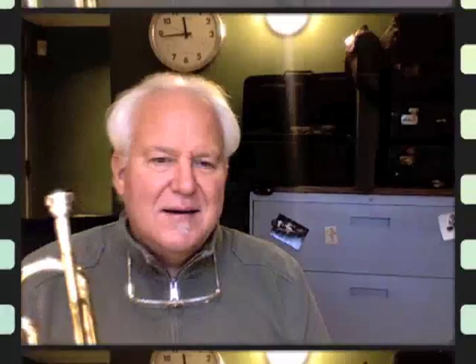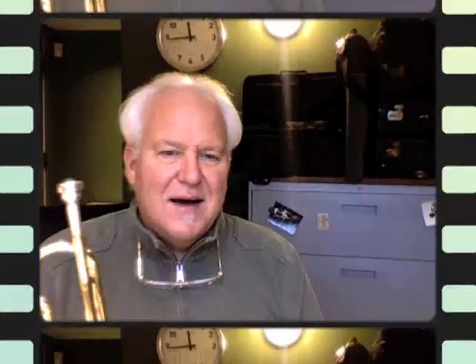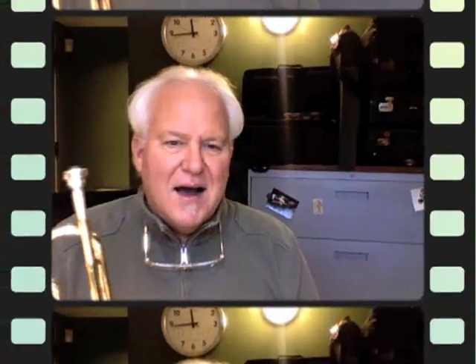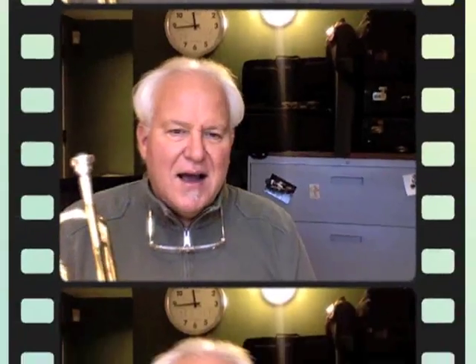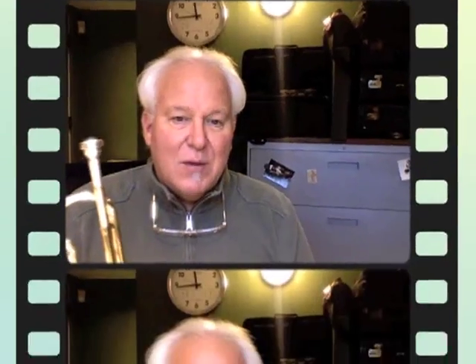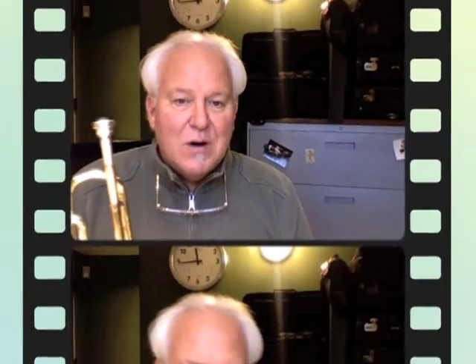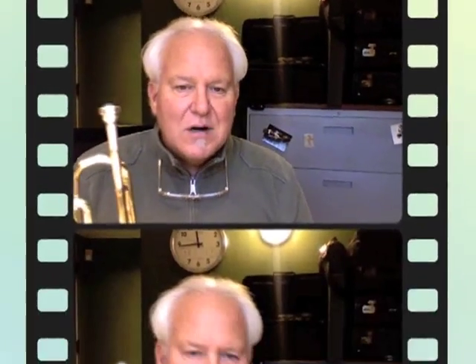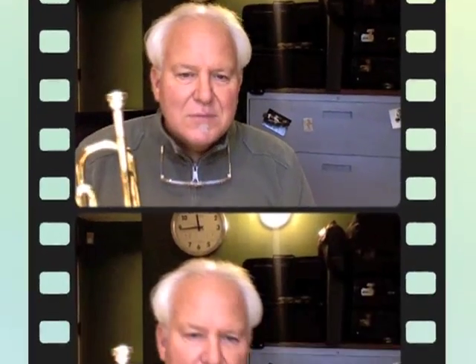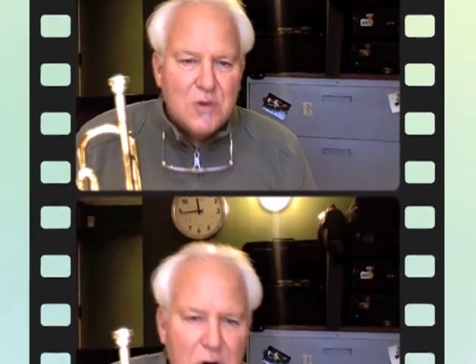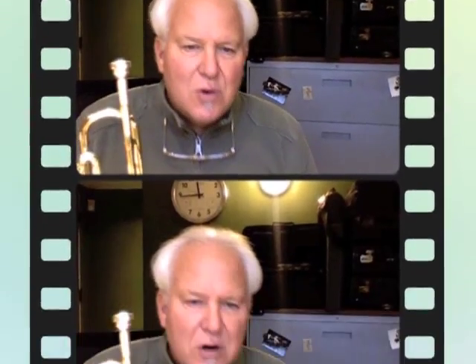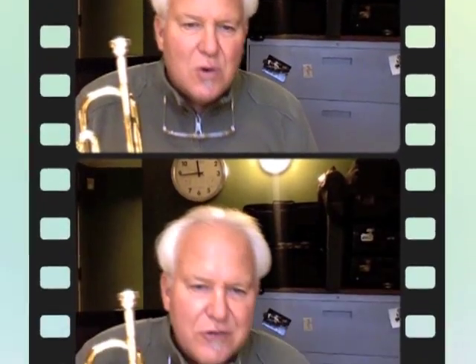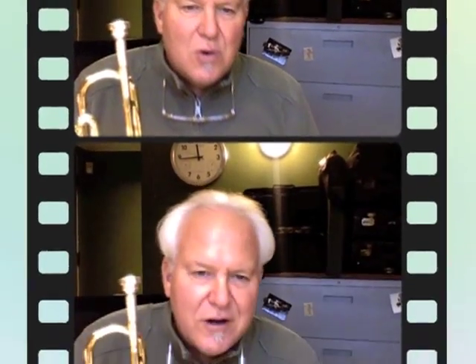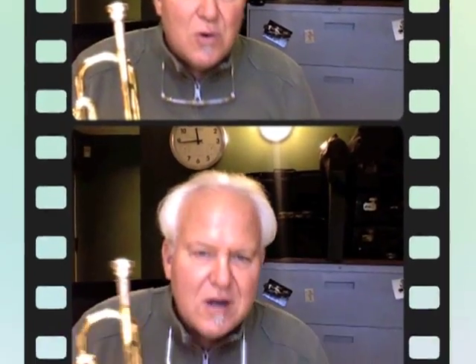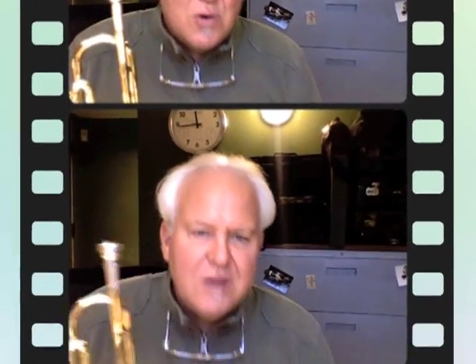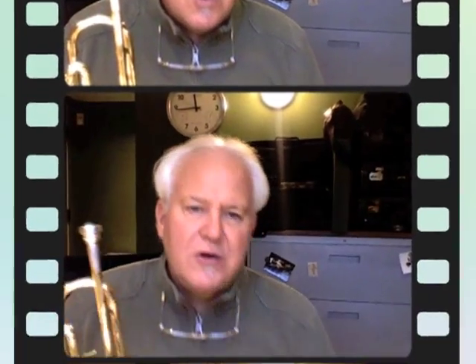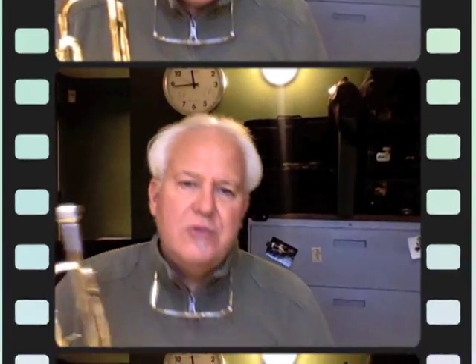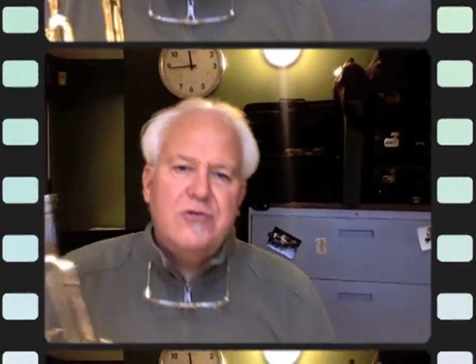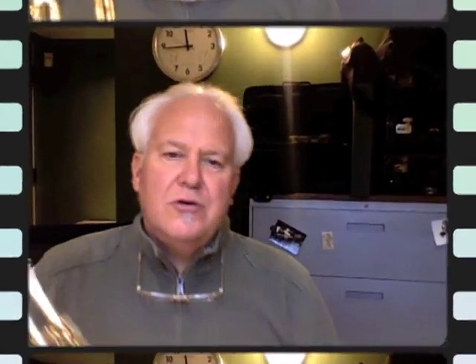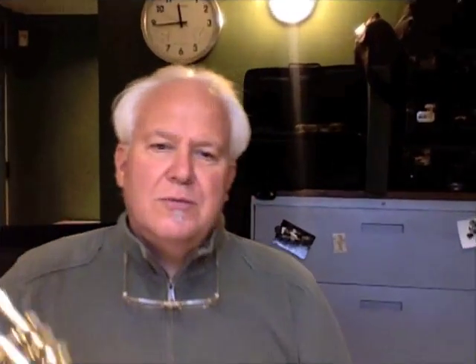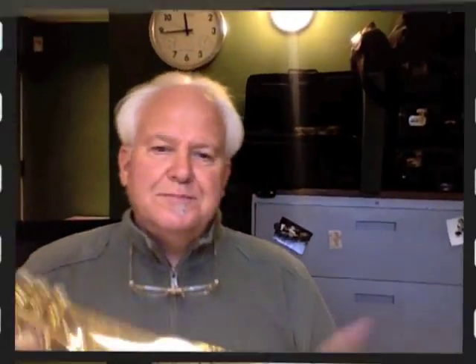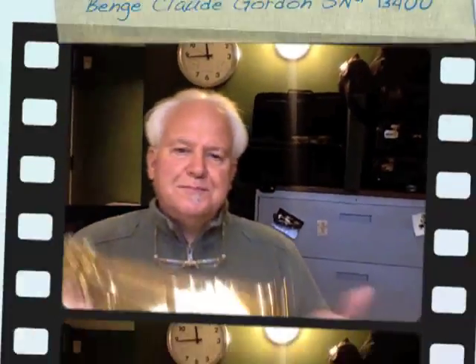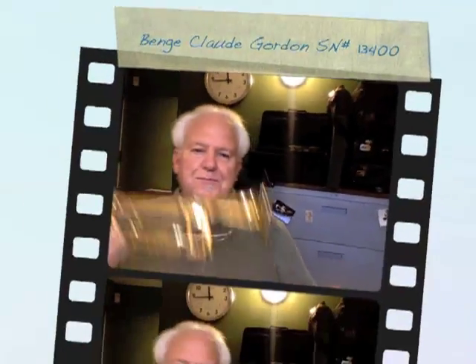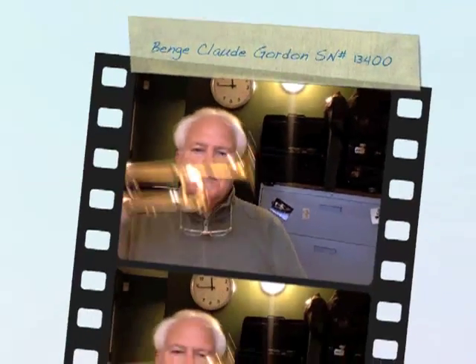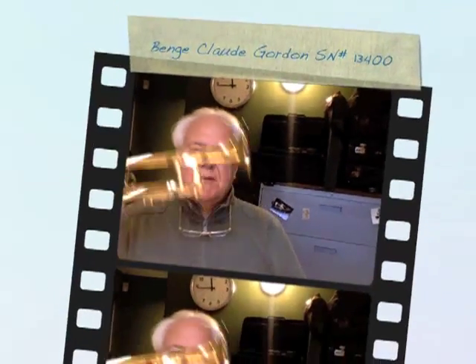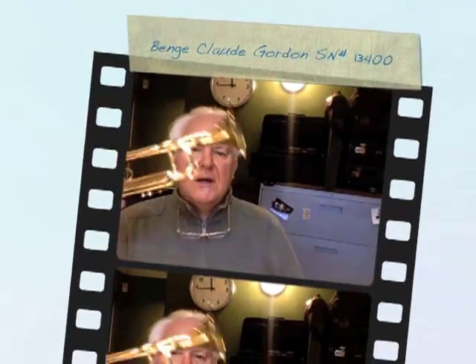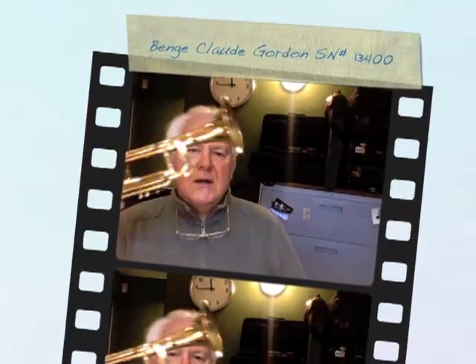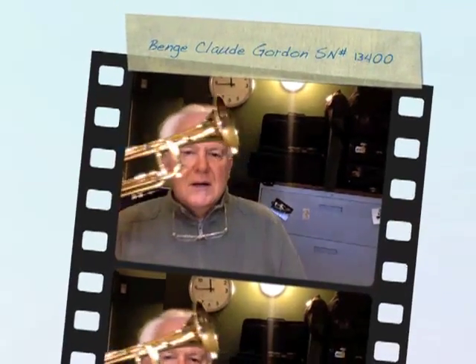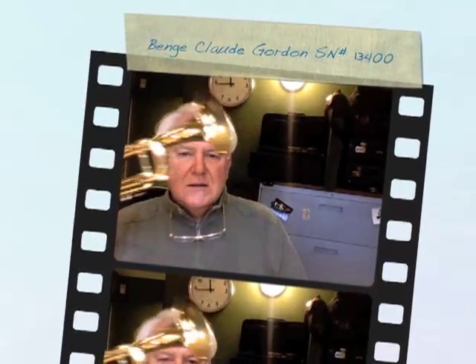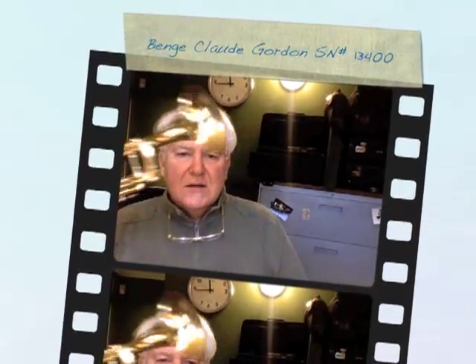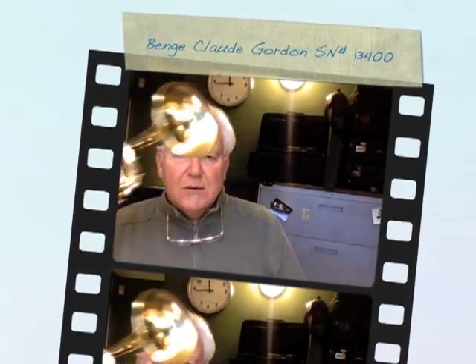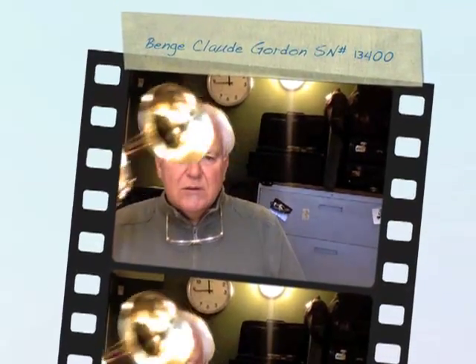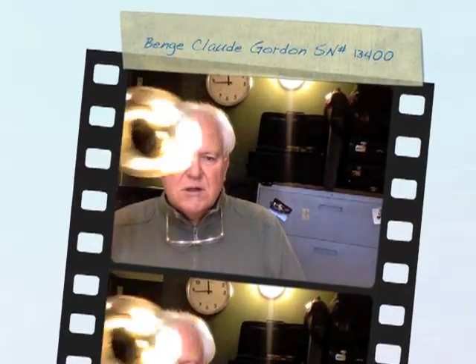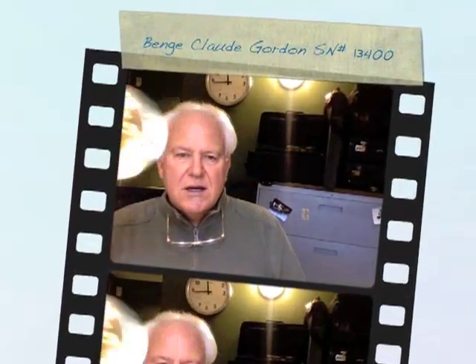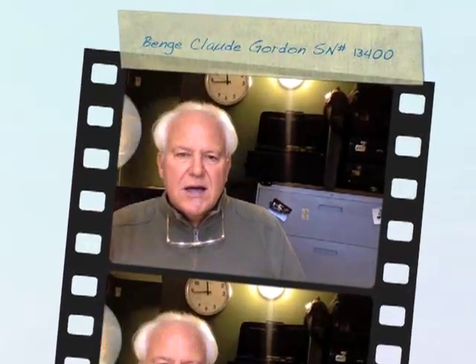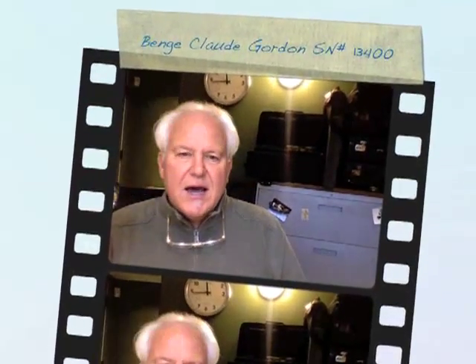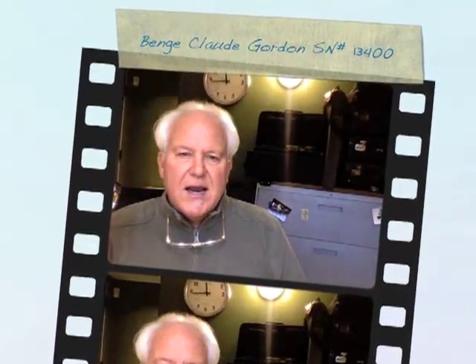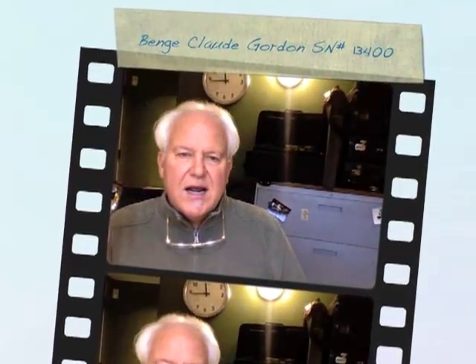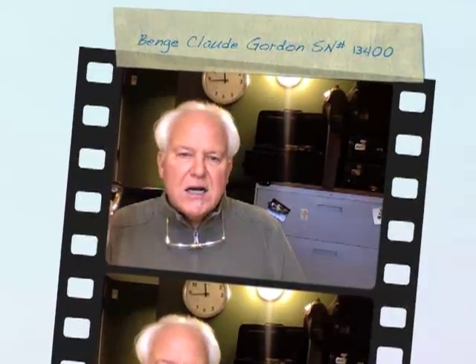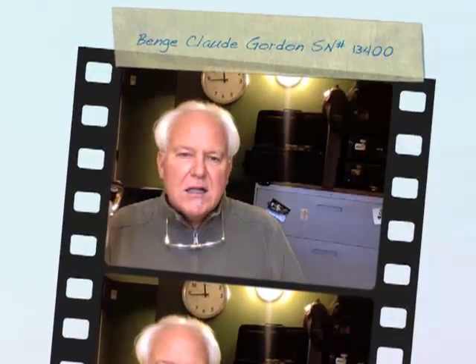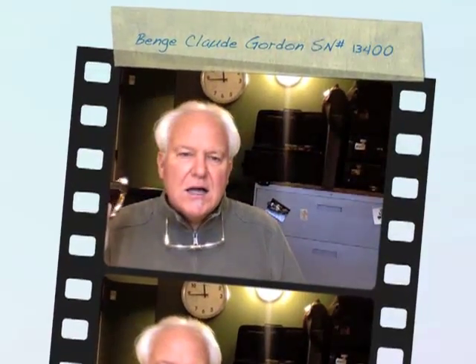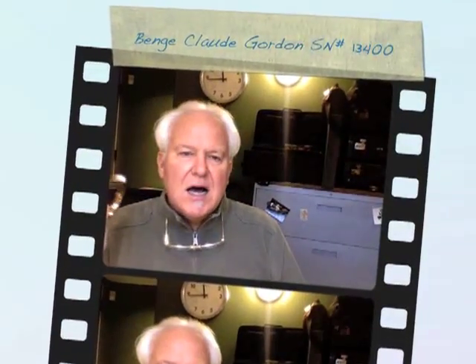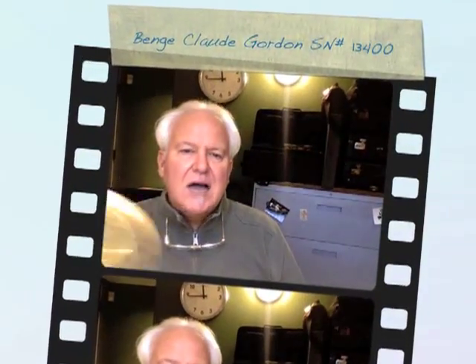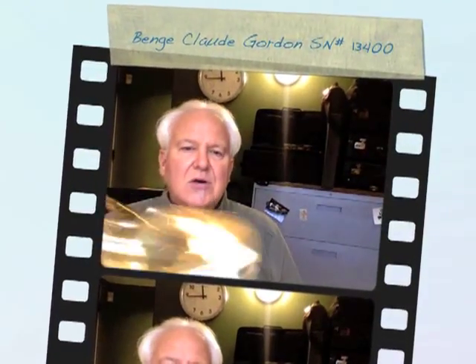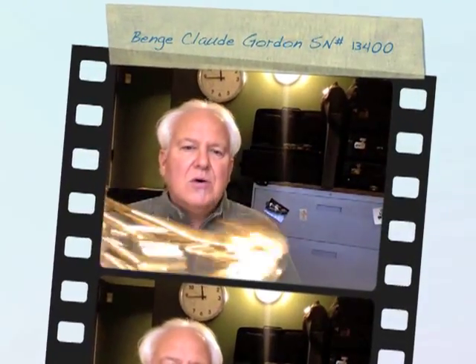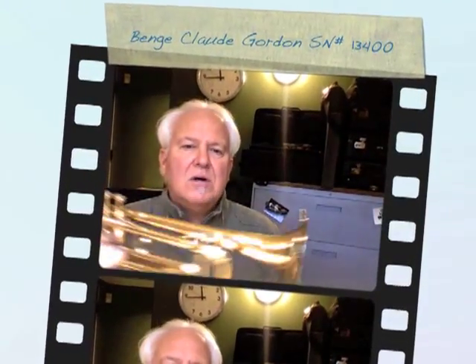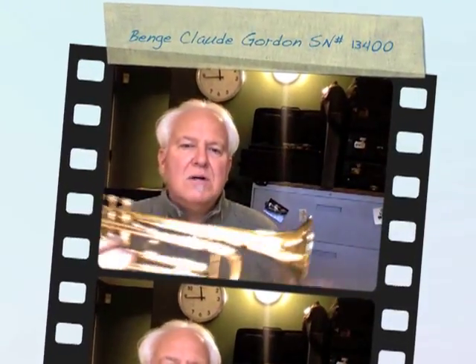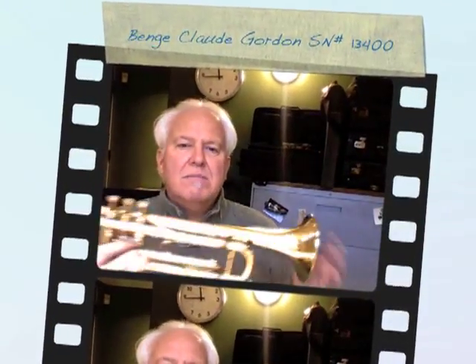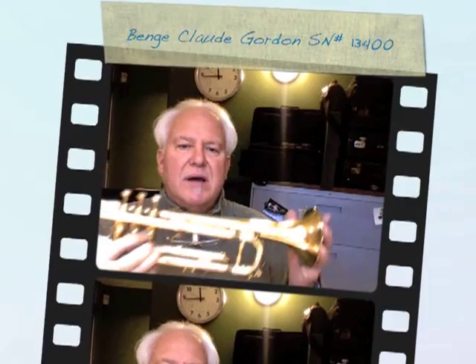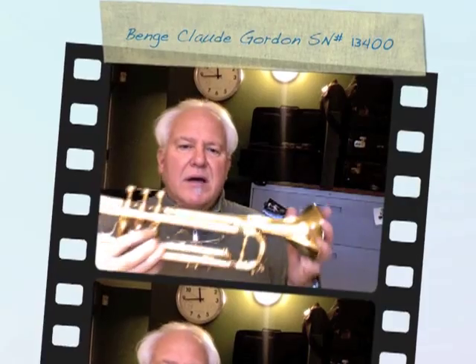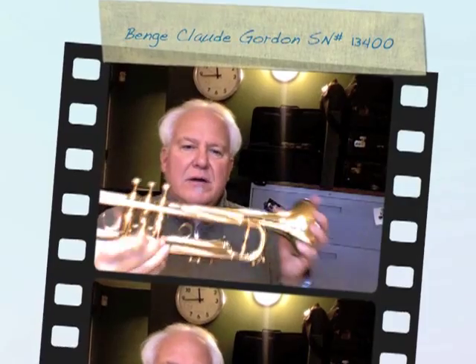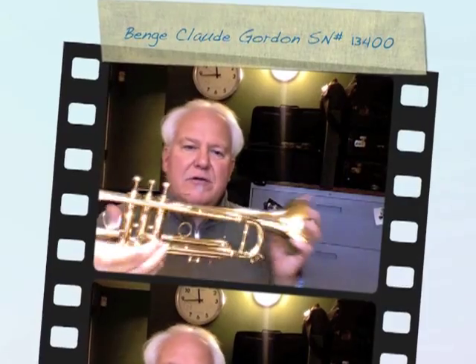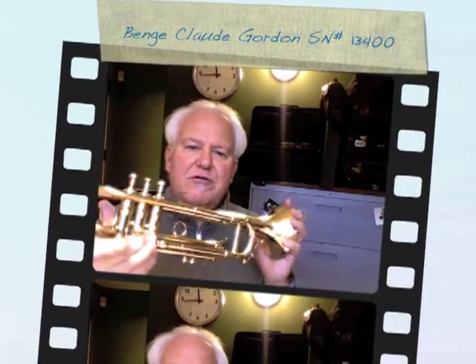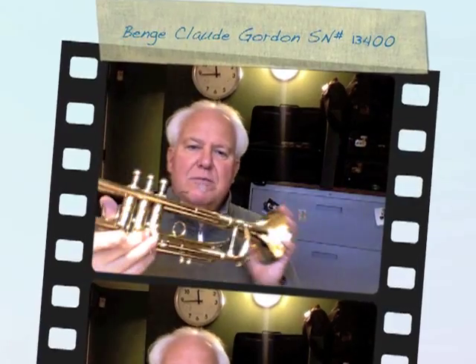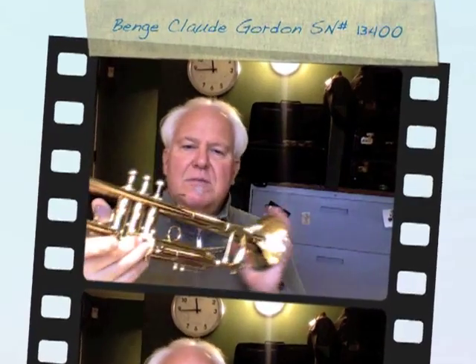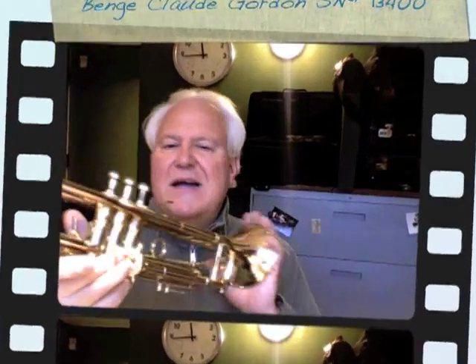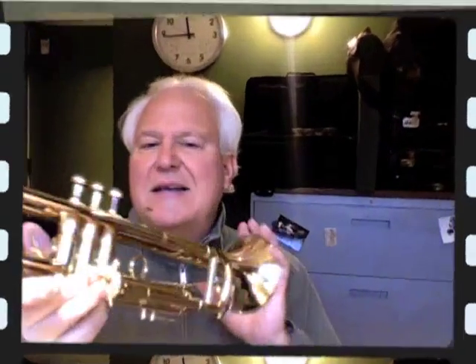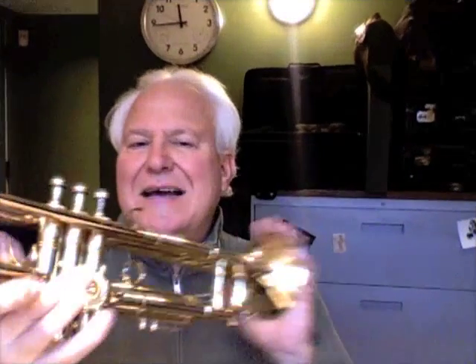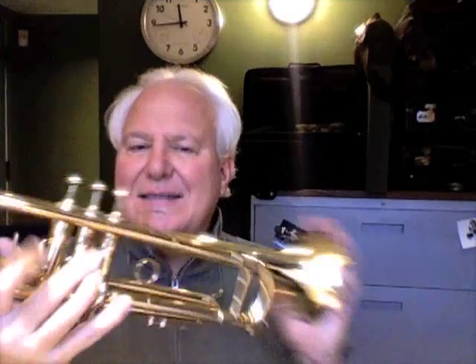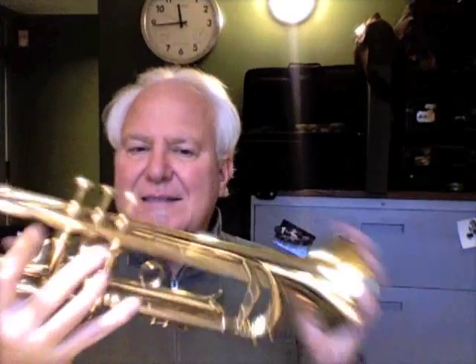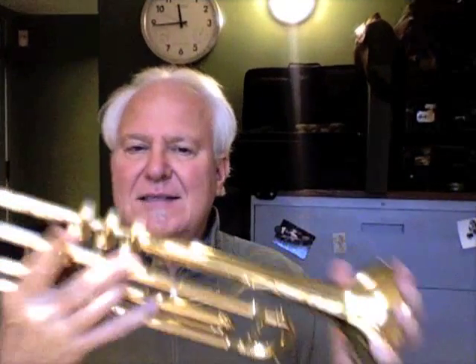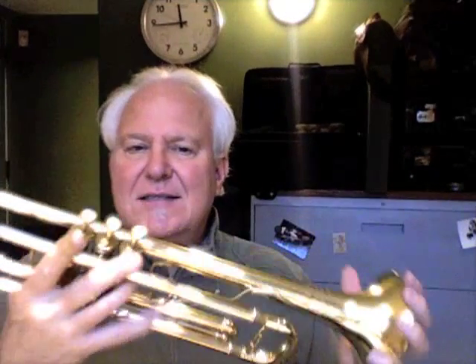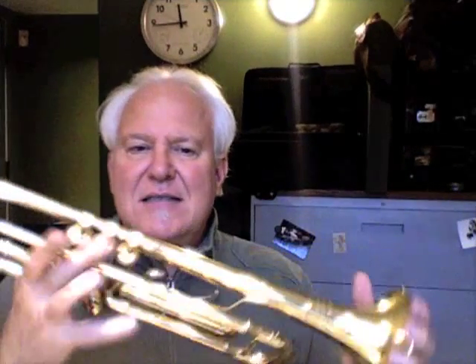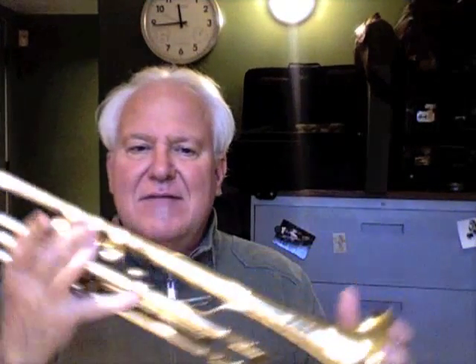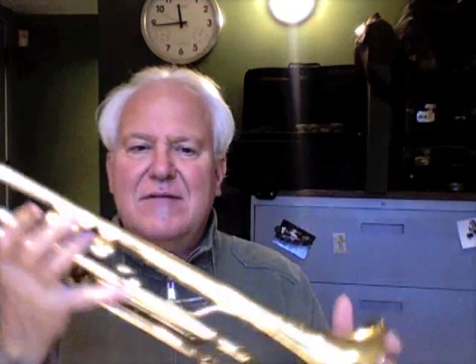Hi and welcome to Horn Trader on YouTube. Today we're looking at a Claude Gordon Bach from like 1974.